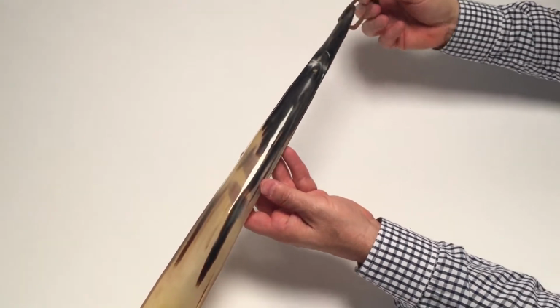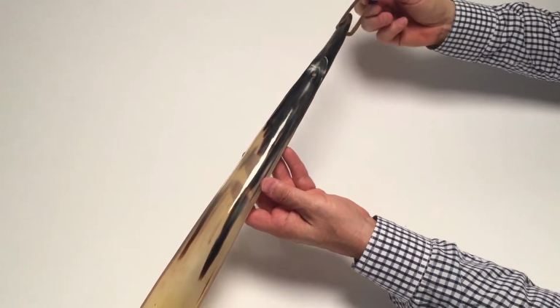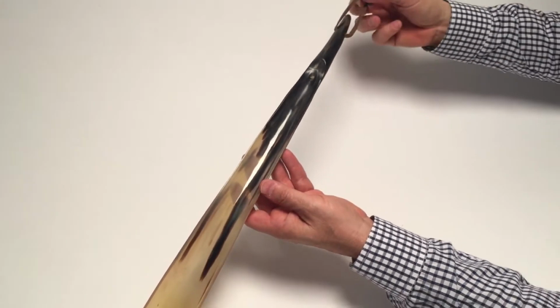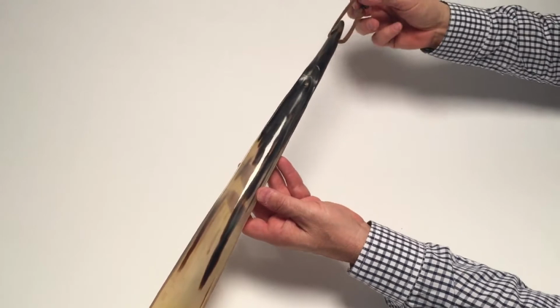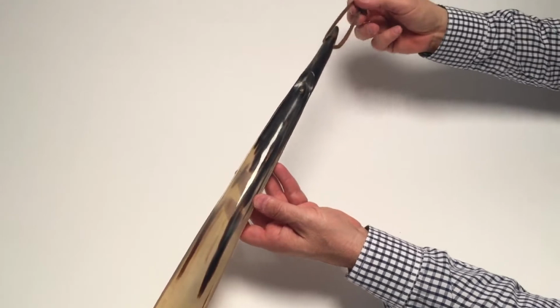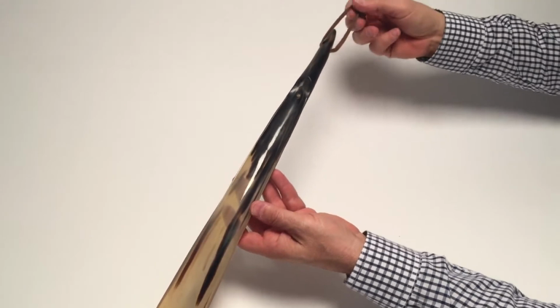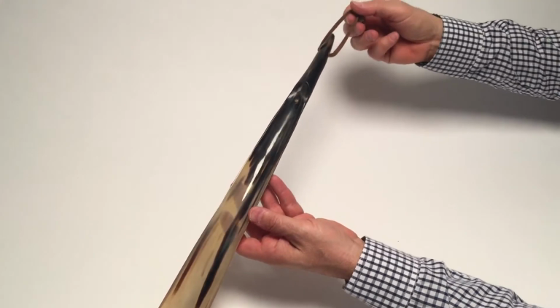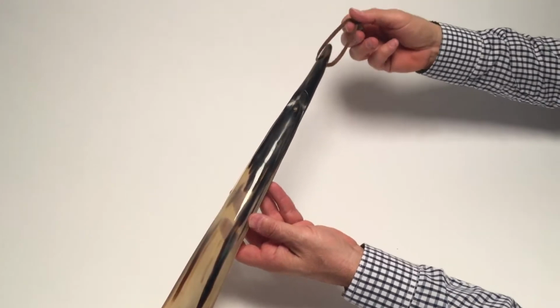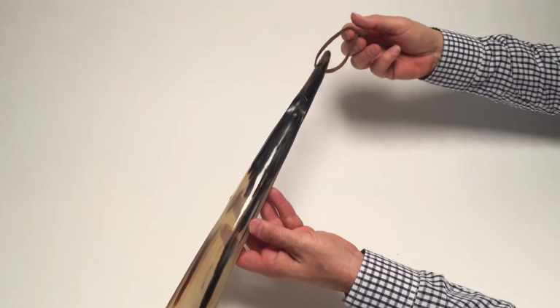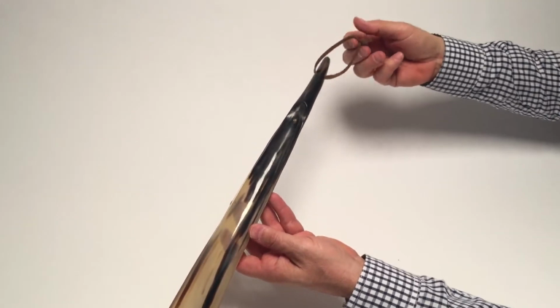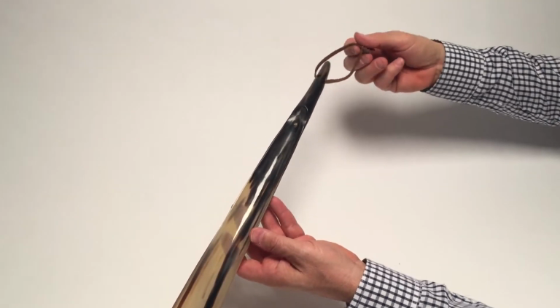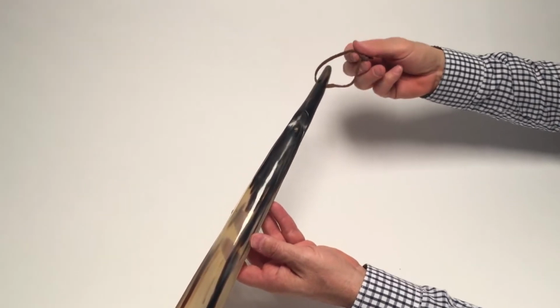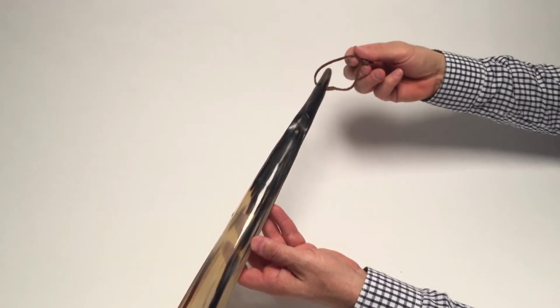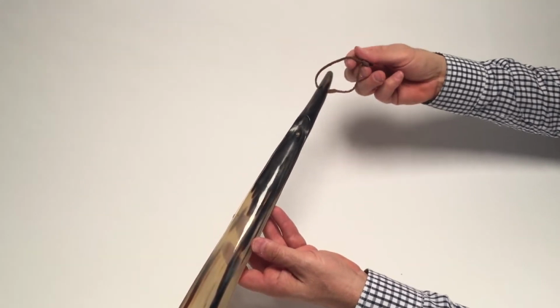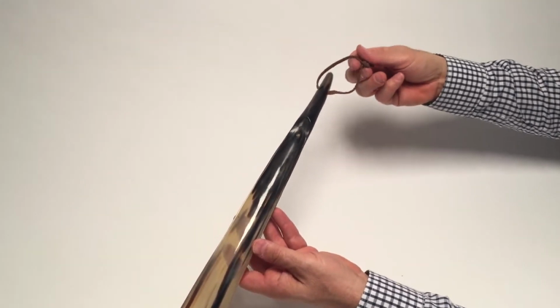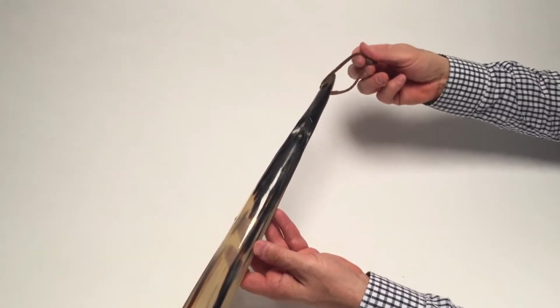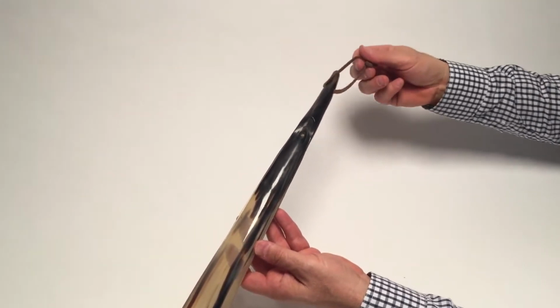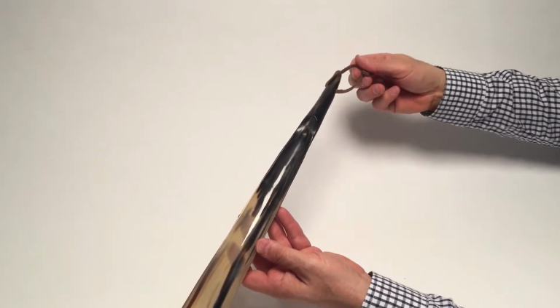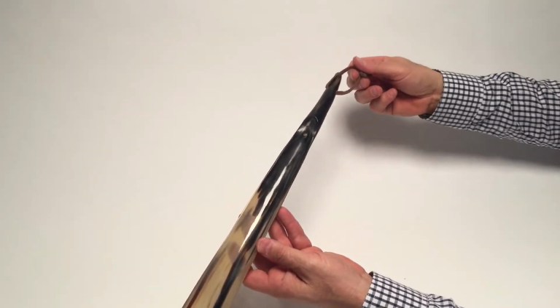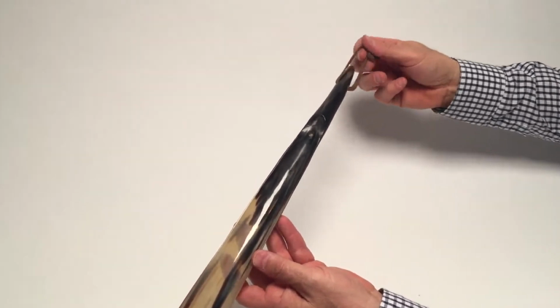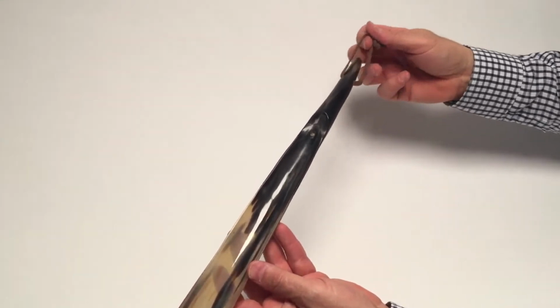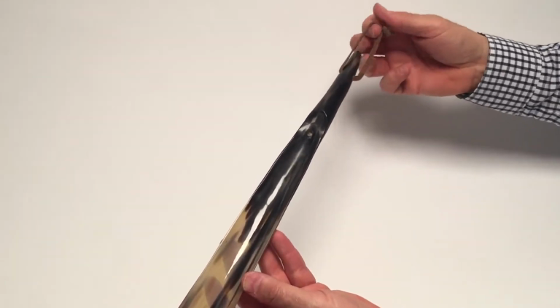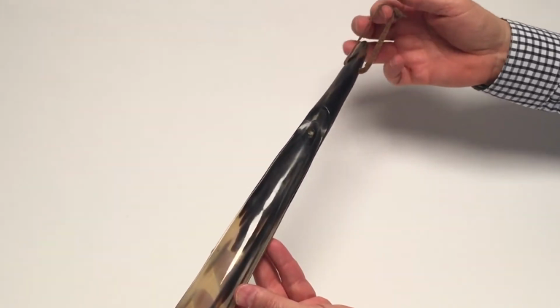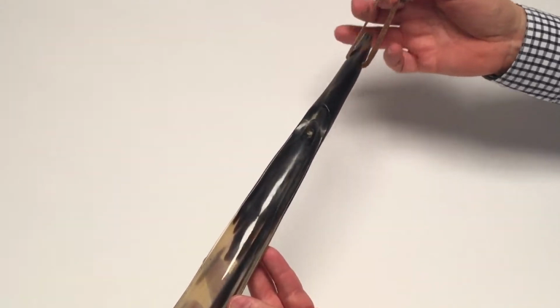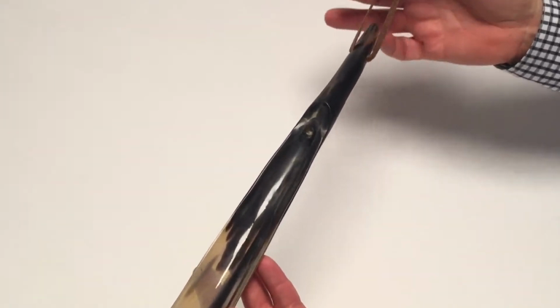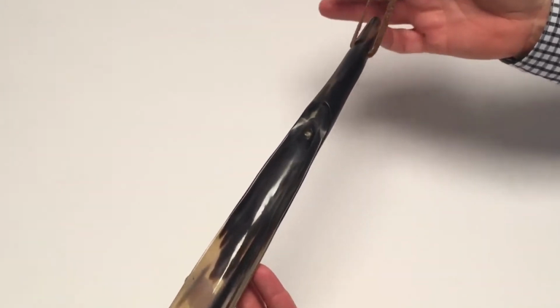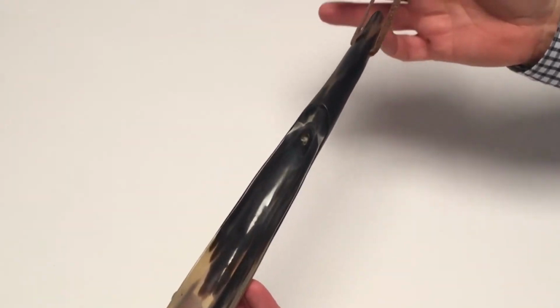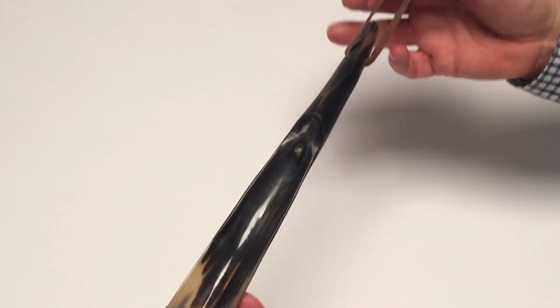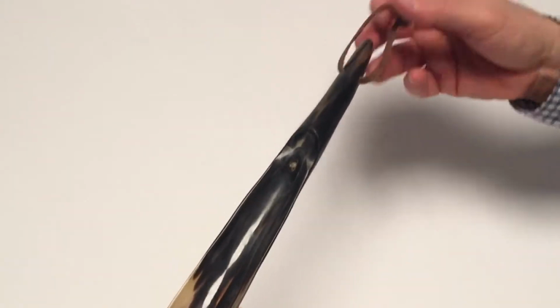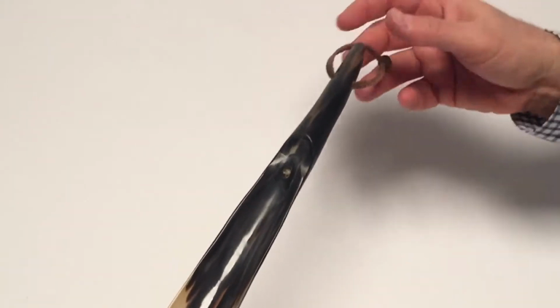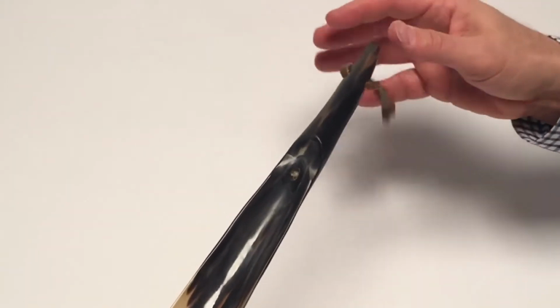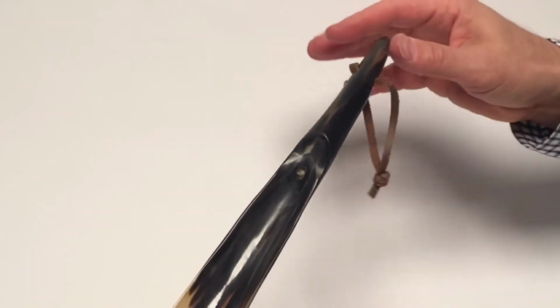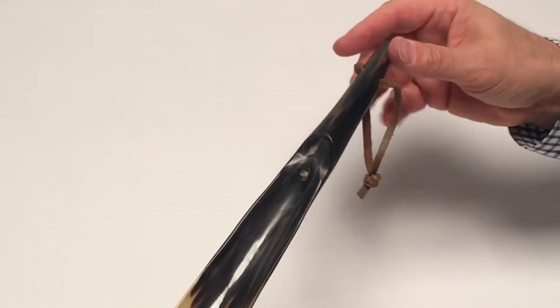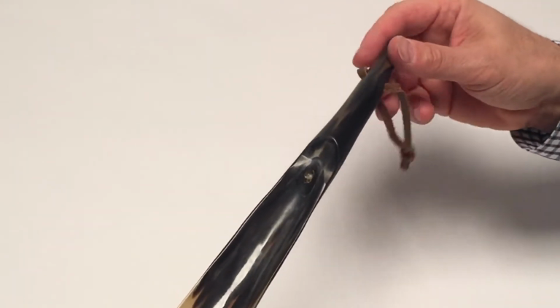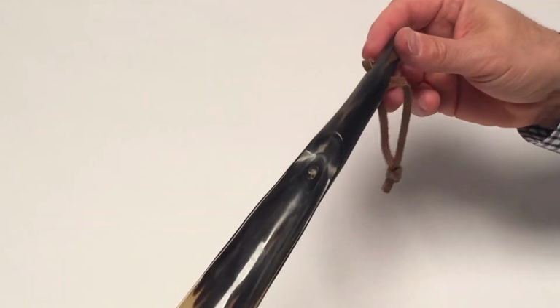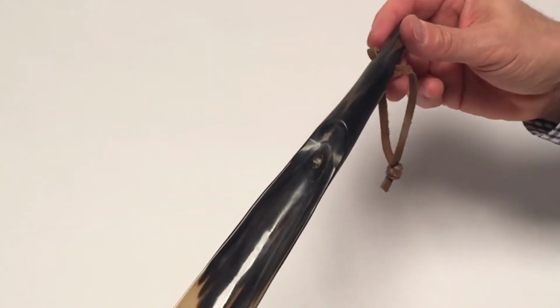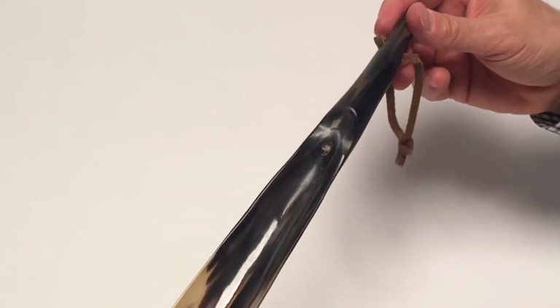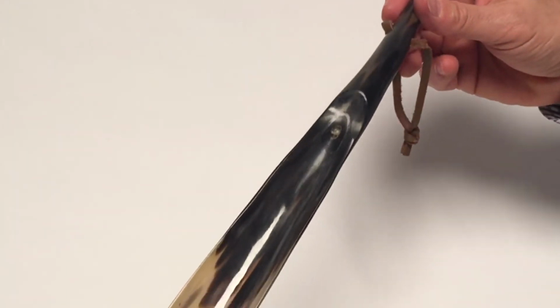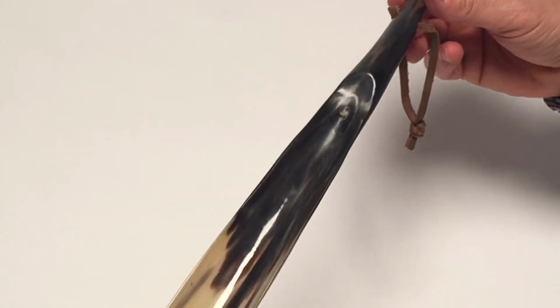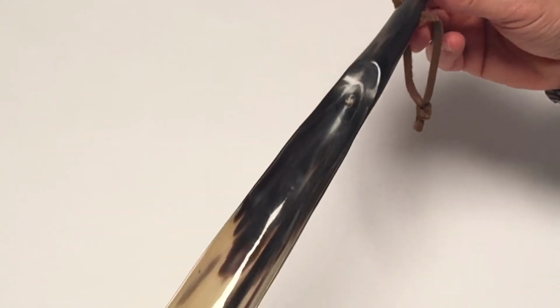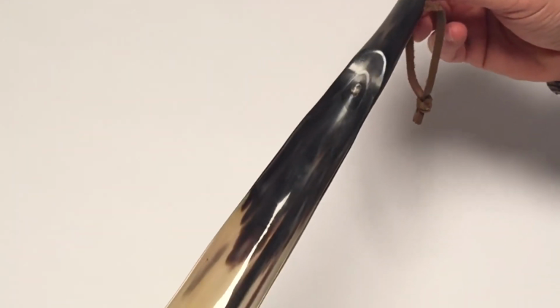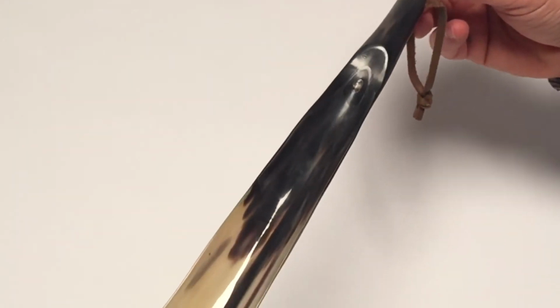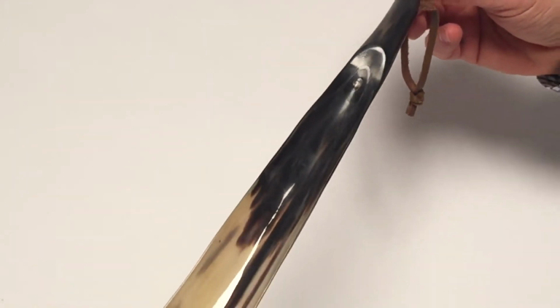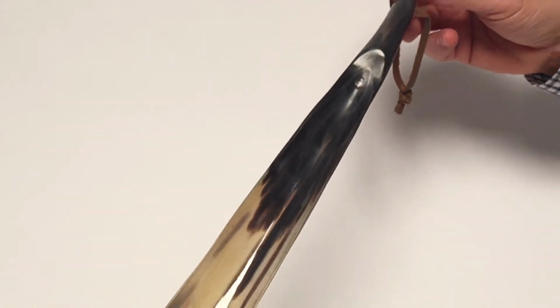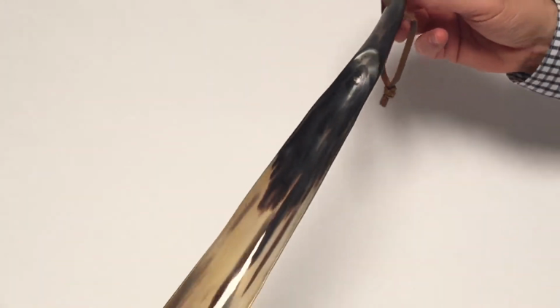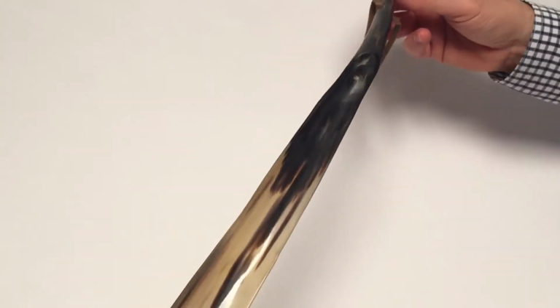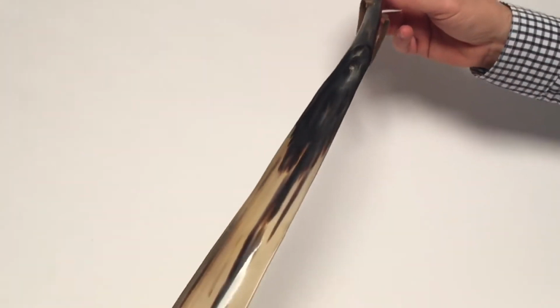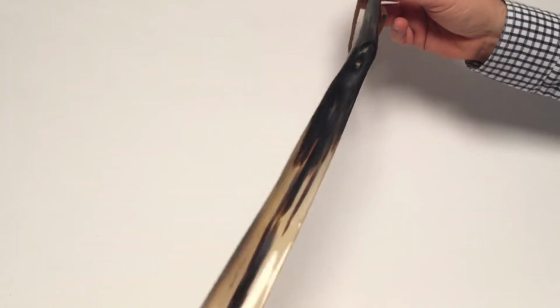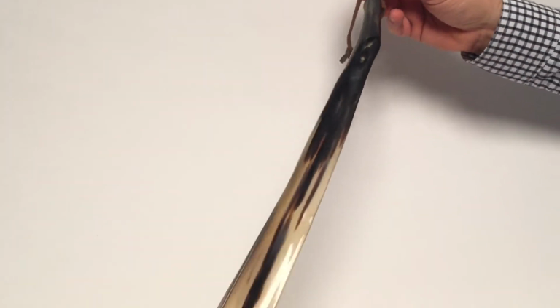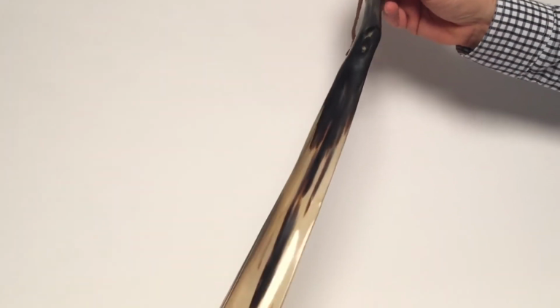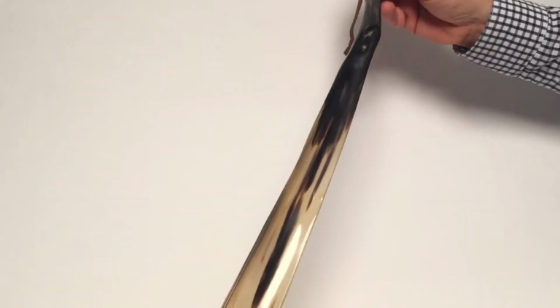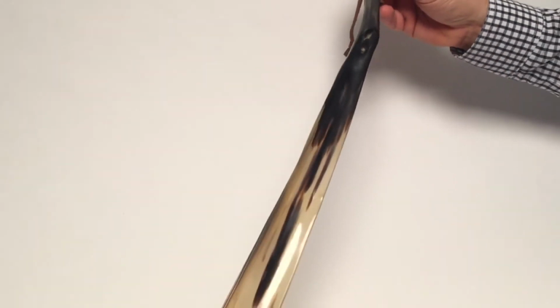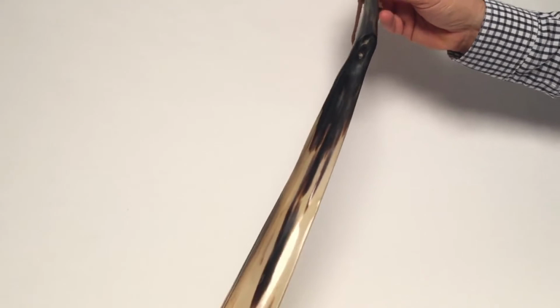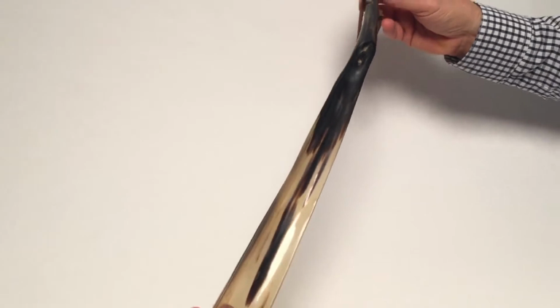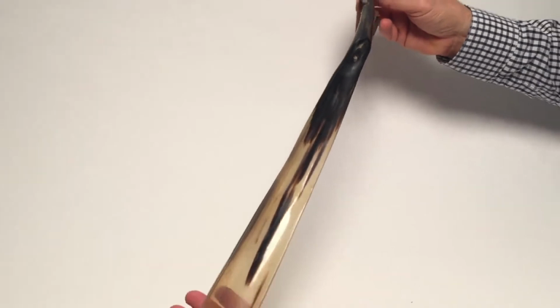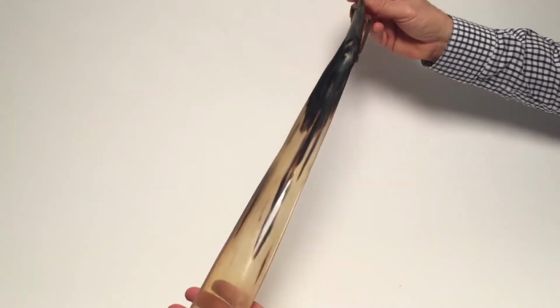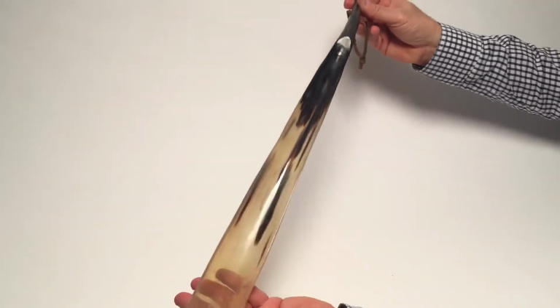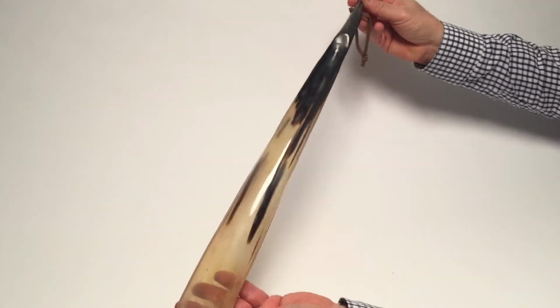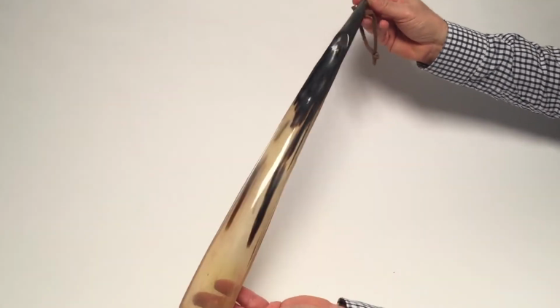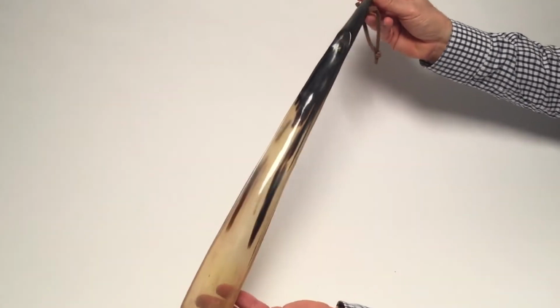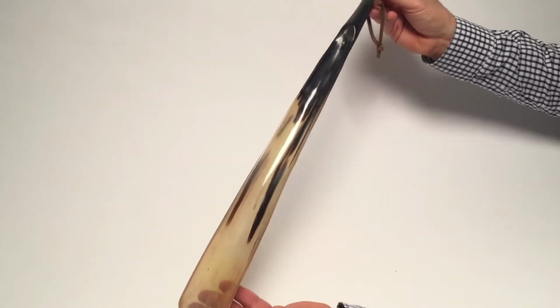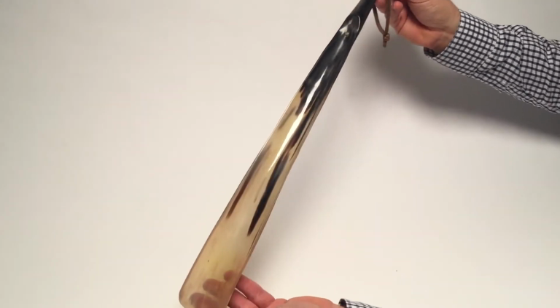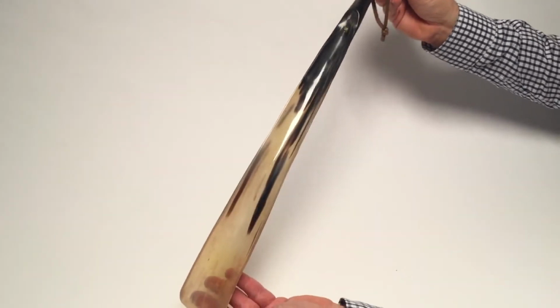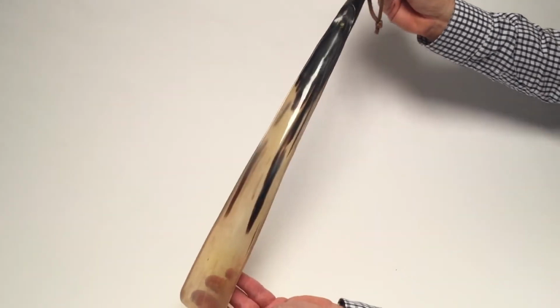We topped it off with a little genuine piece of leather so that you can hang it up in your closet and be ready to use.